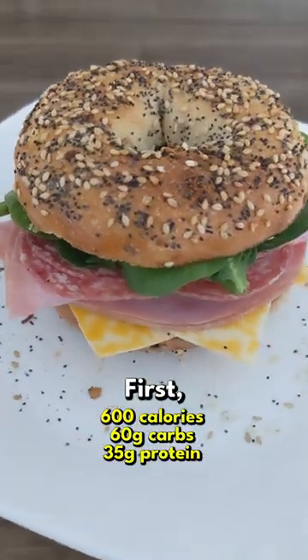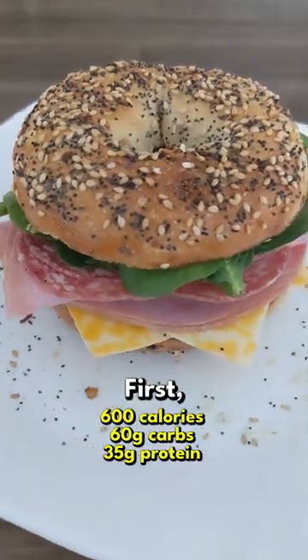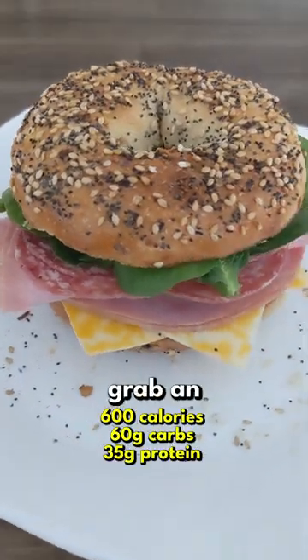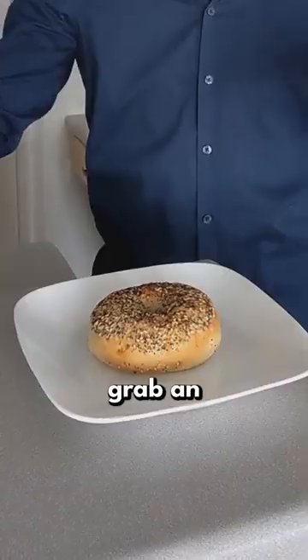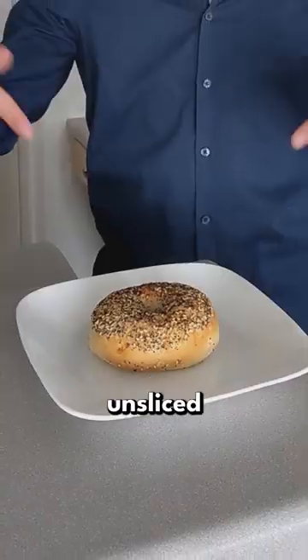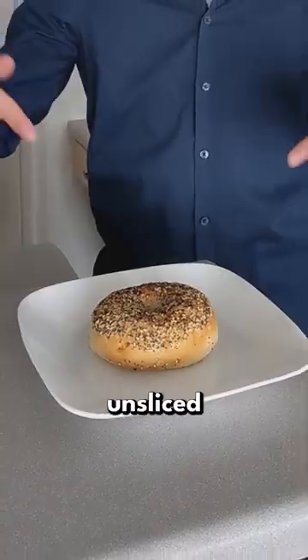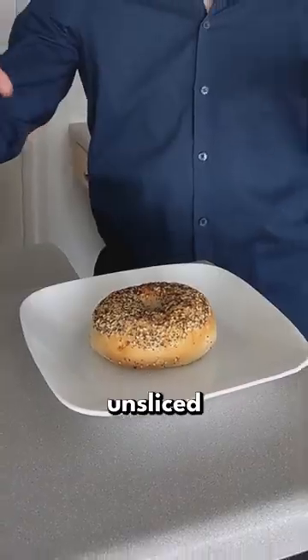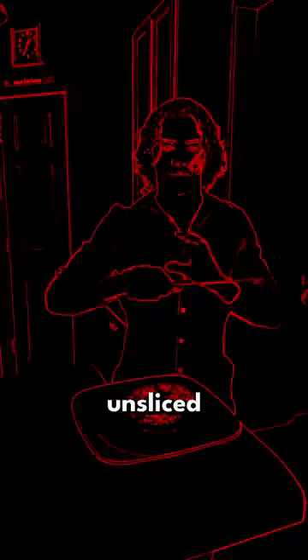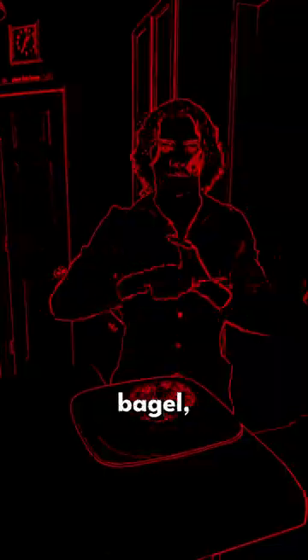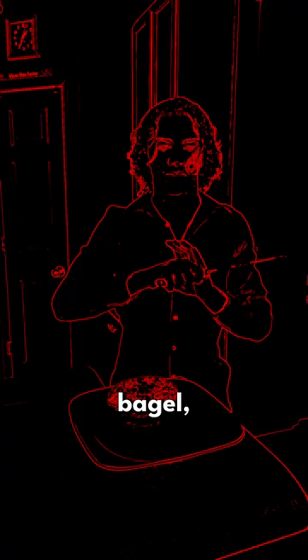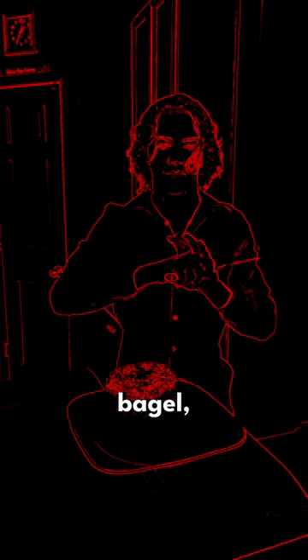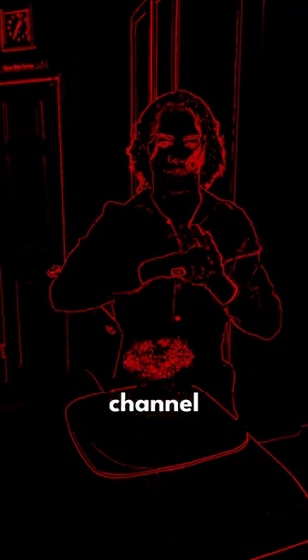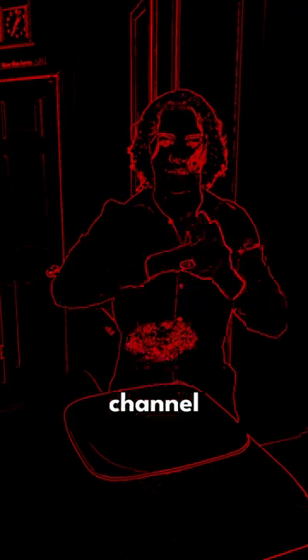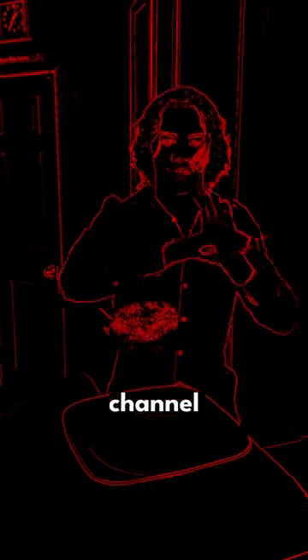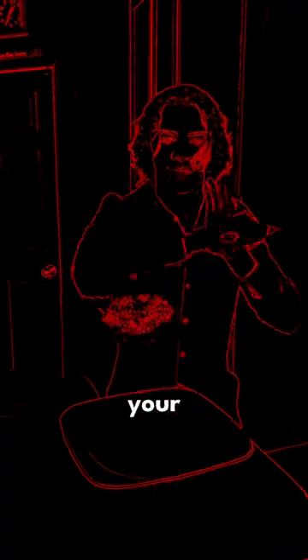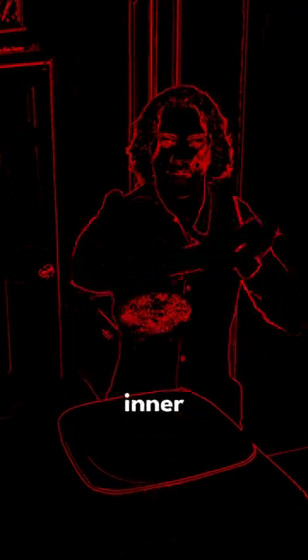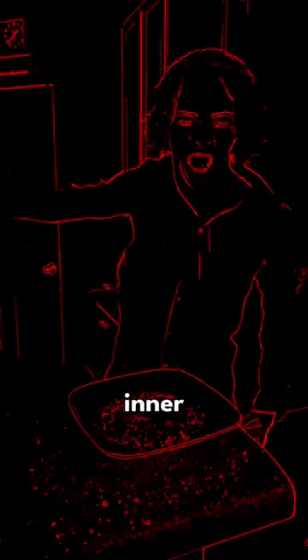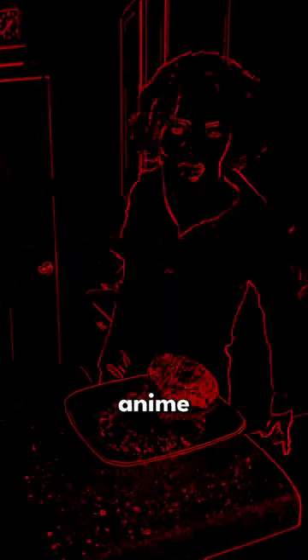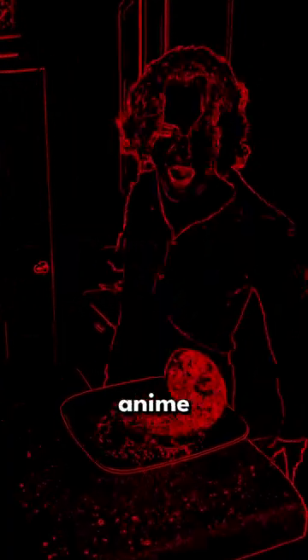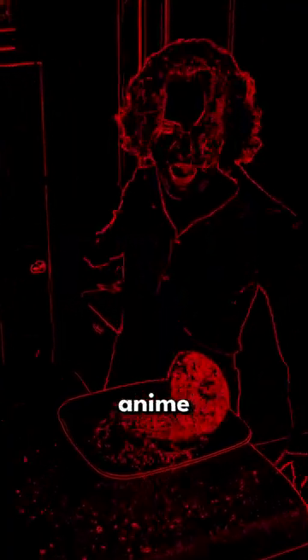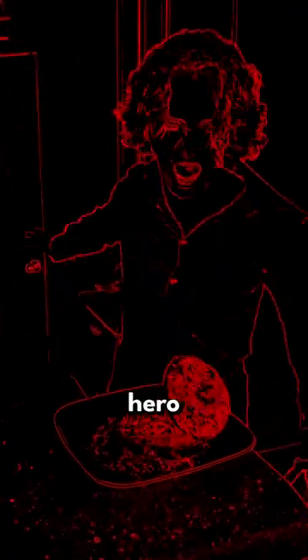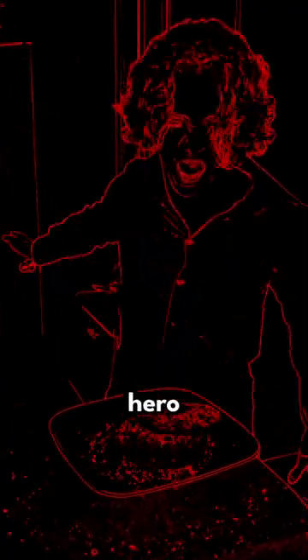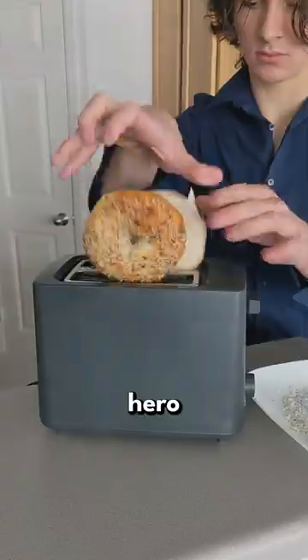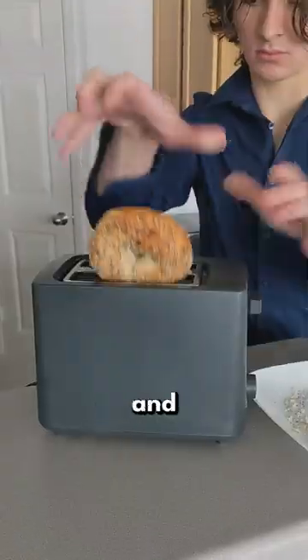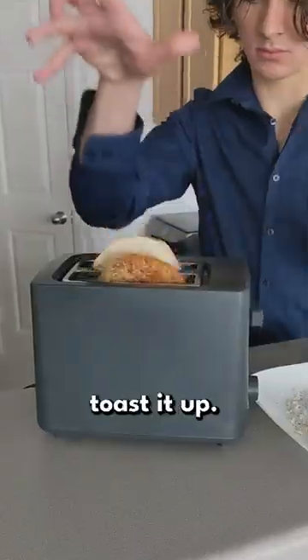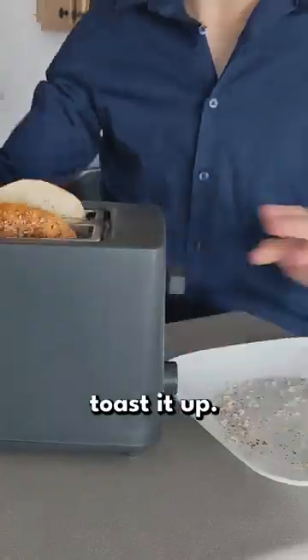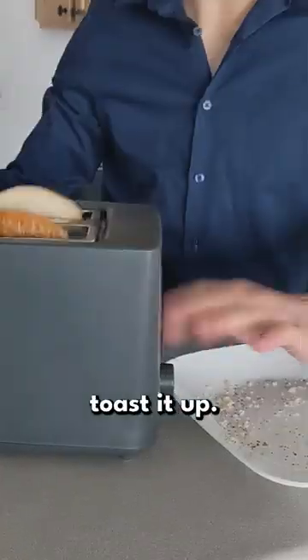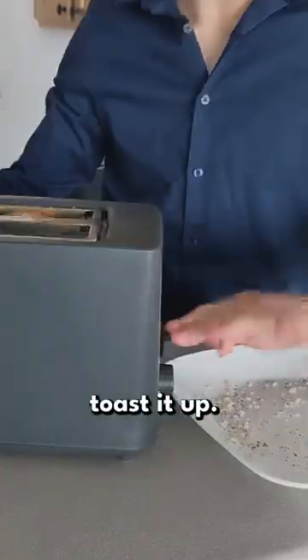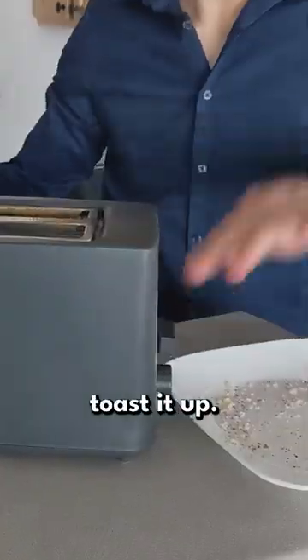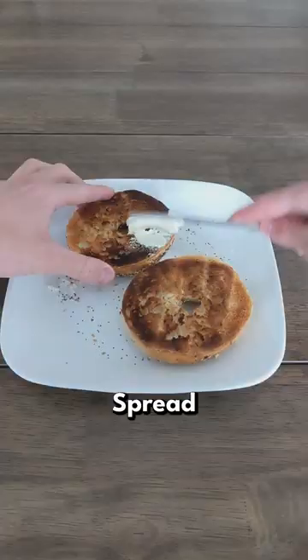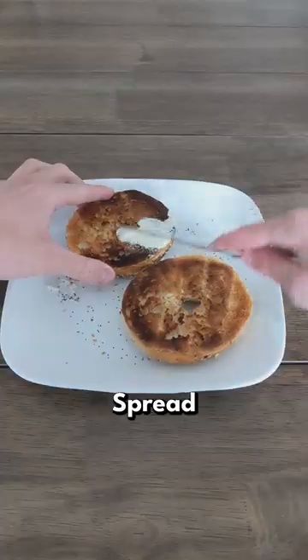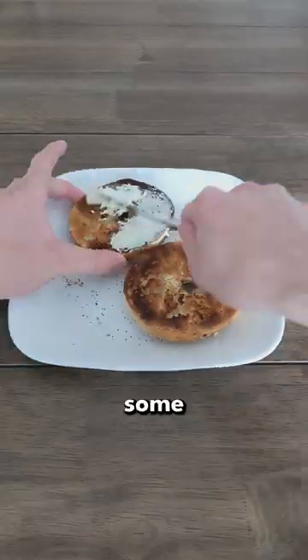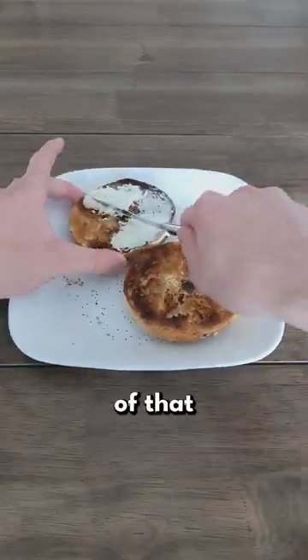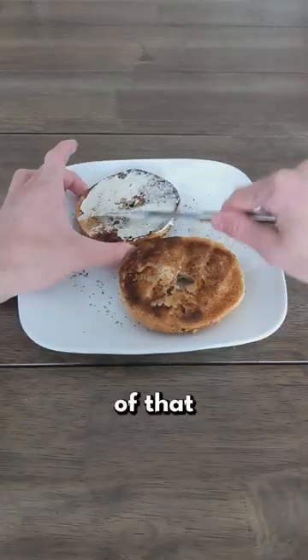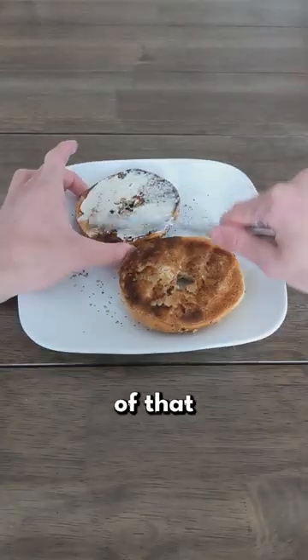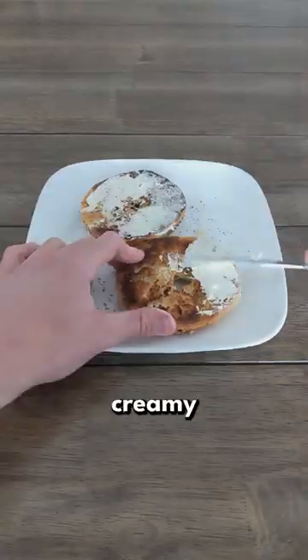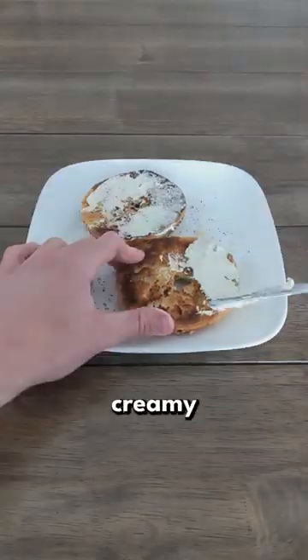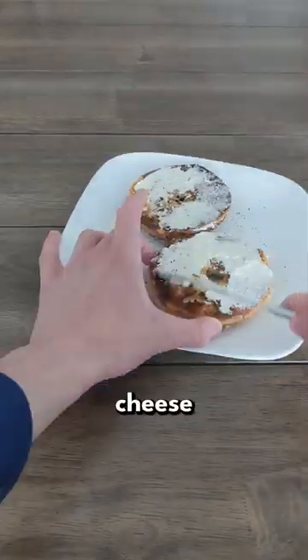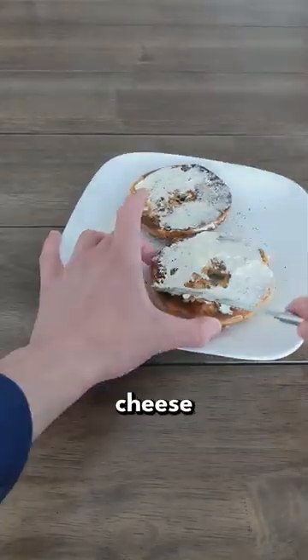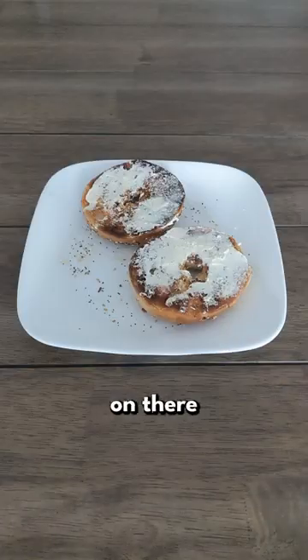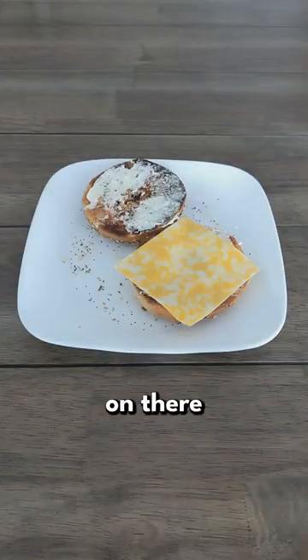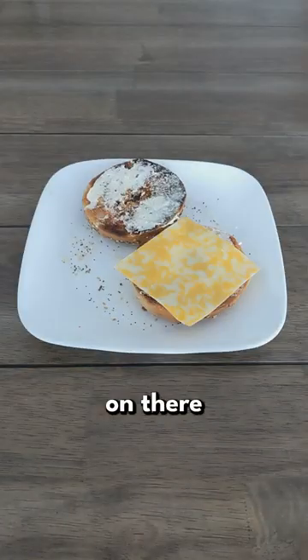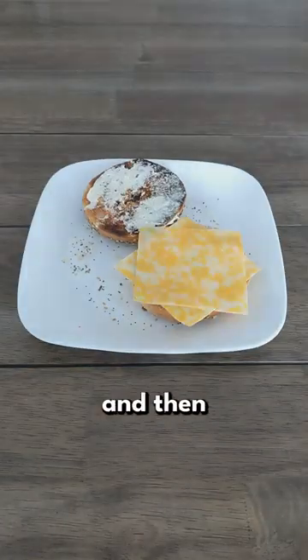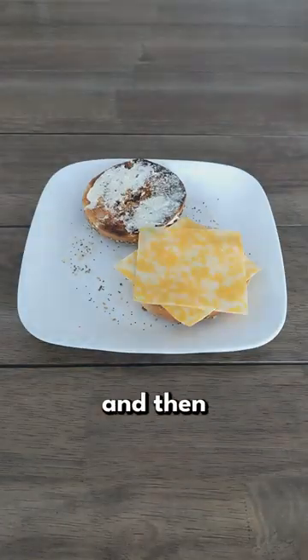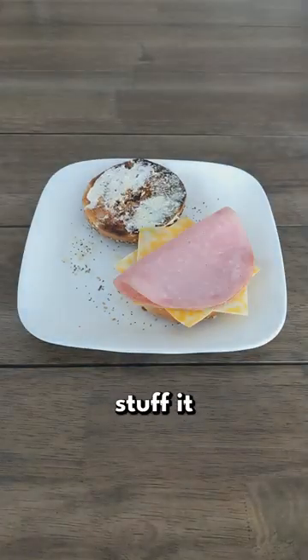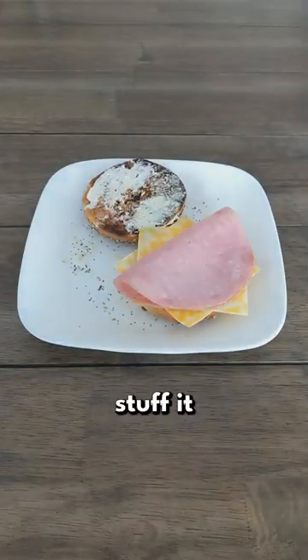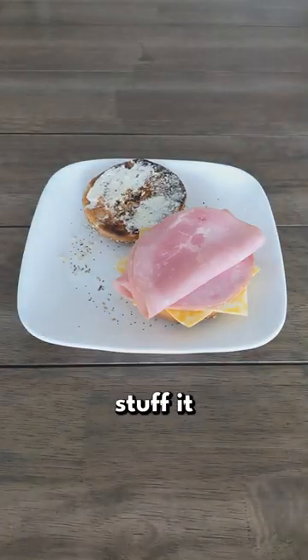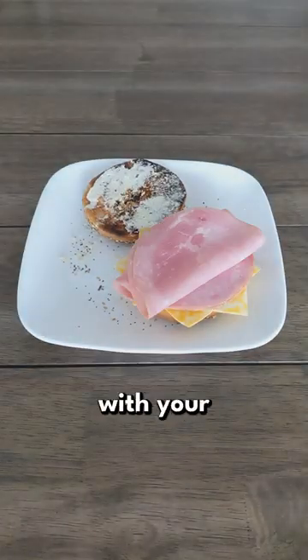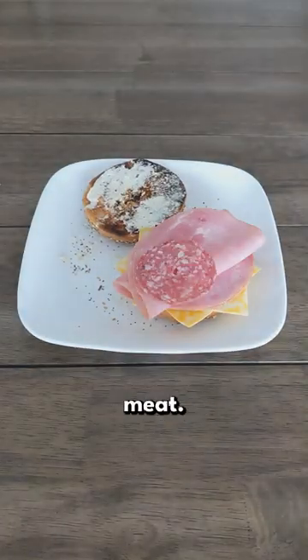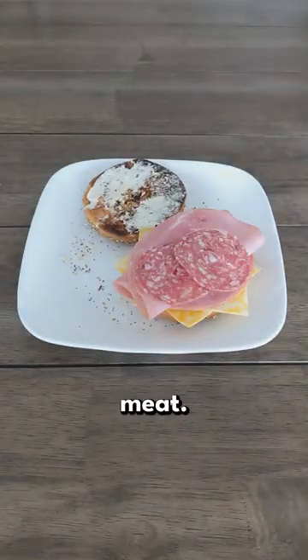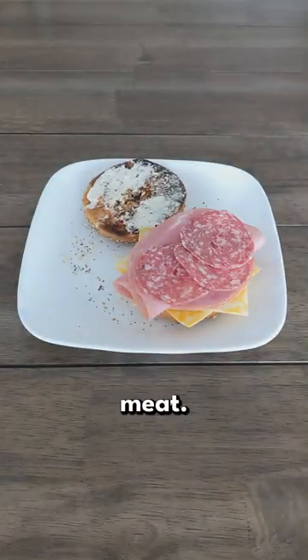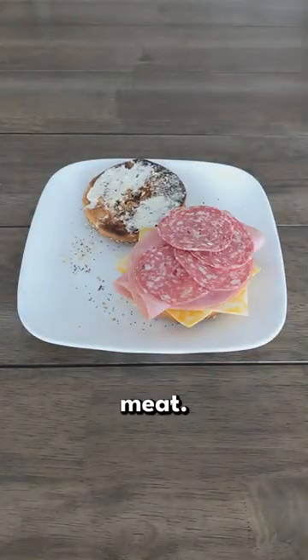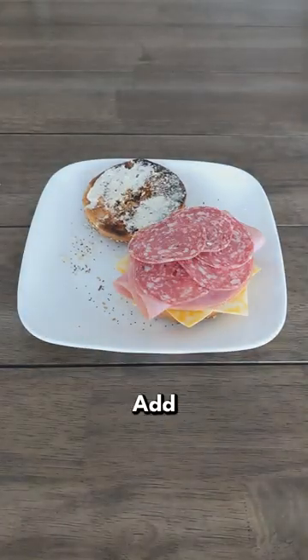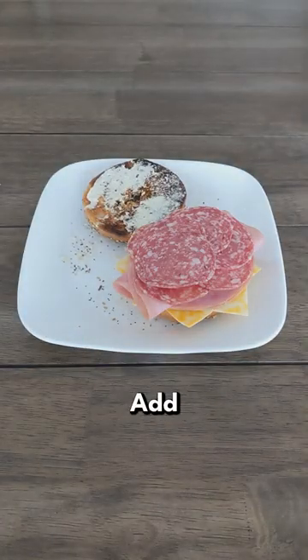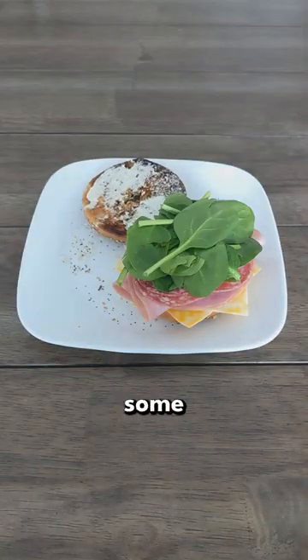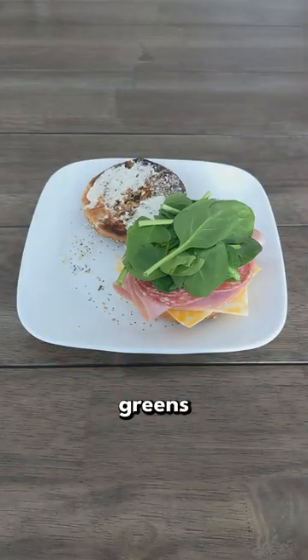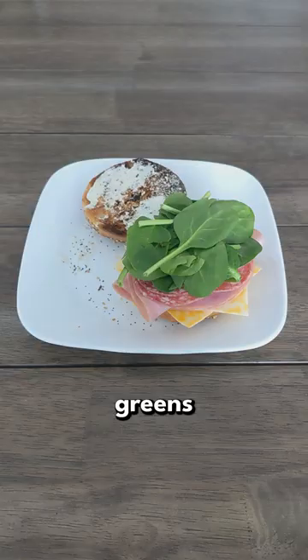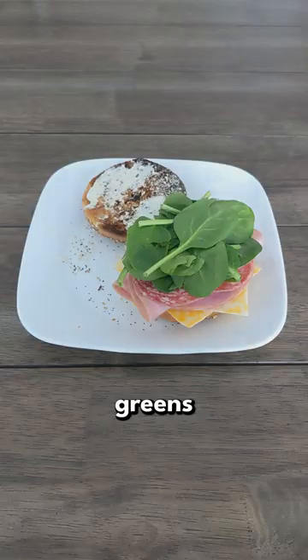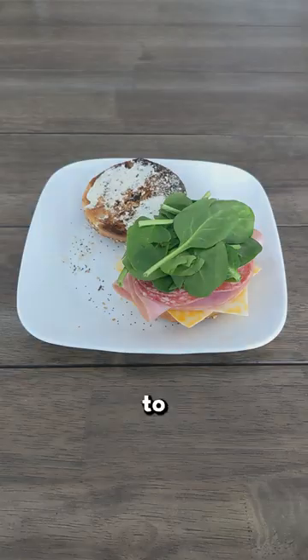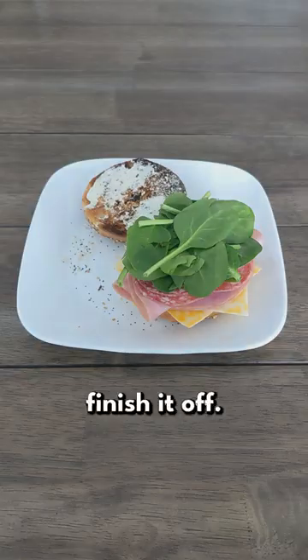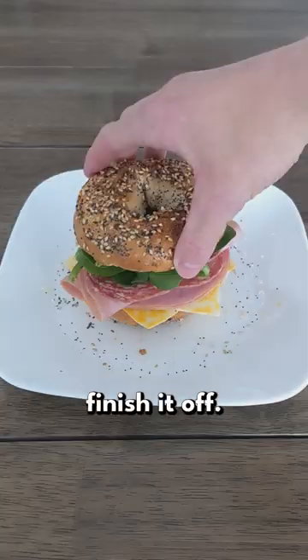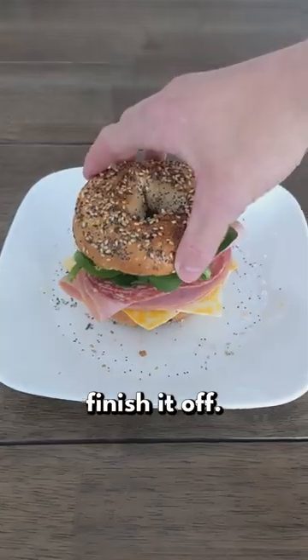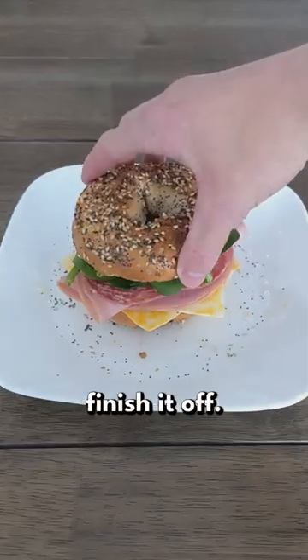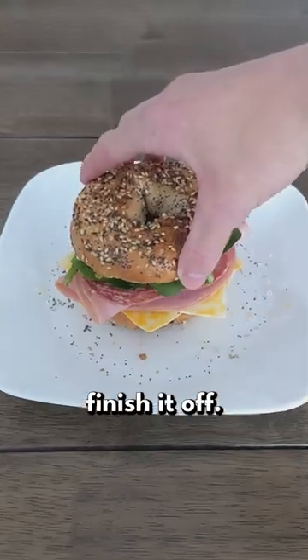First, grab an unsliced bagel, channel your inner anime hero, and toast it up. Spread some of that creamy cheese on there and then stuff it with your meat.